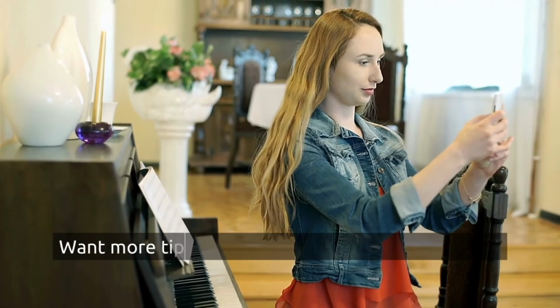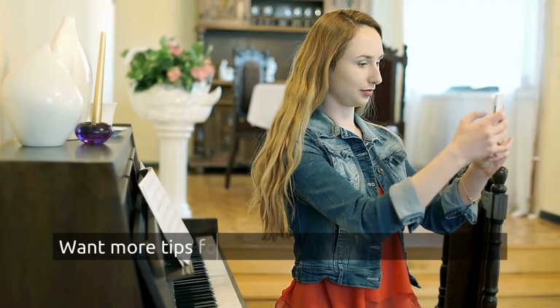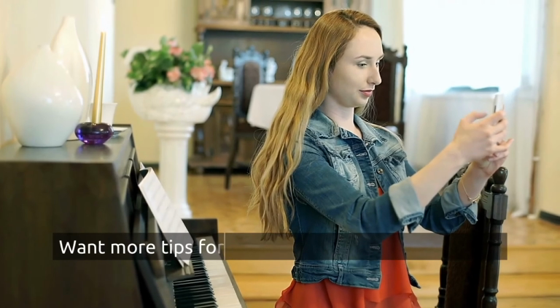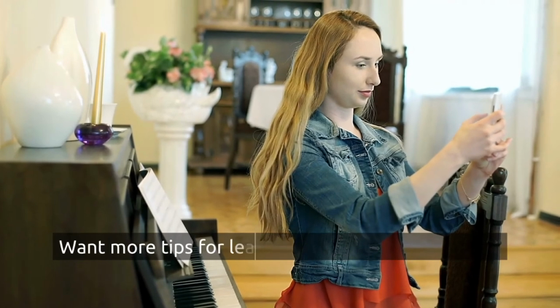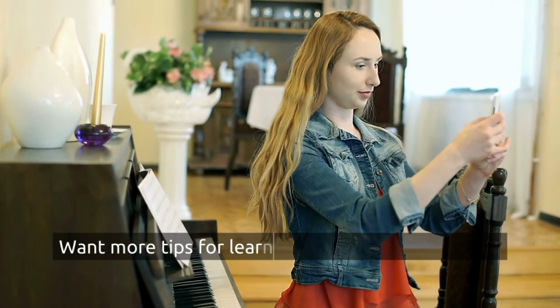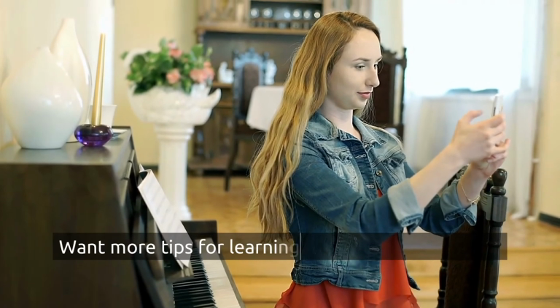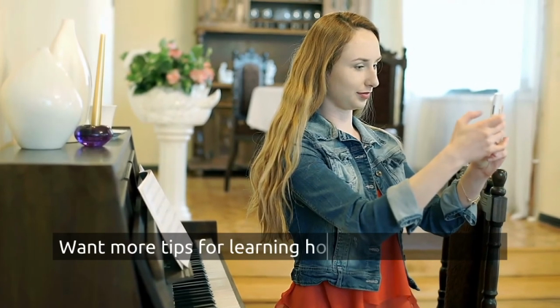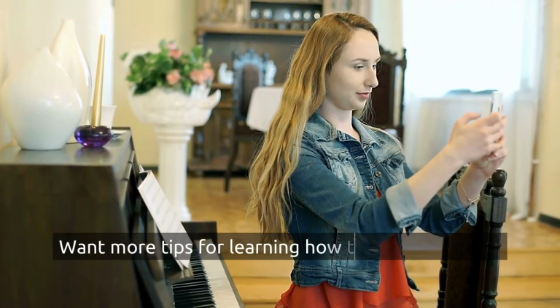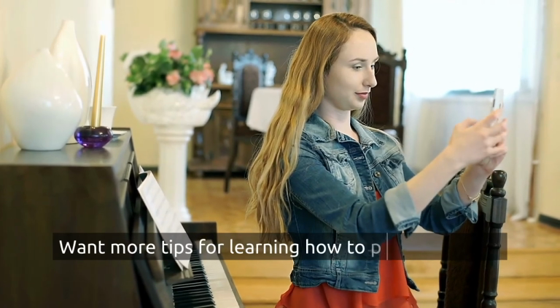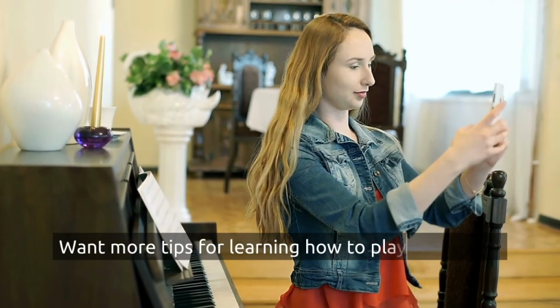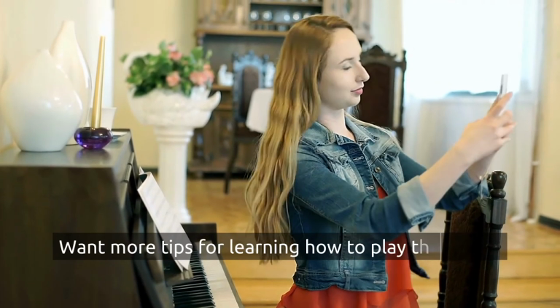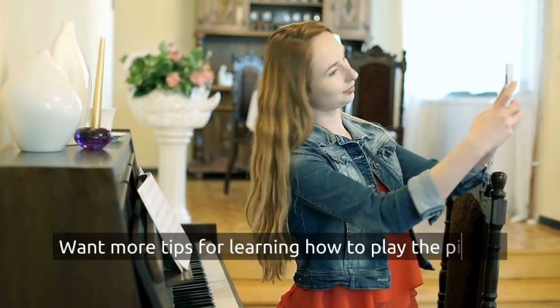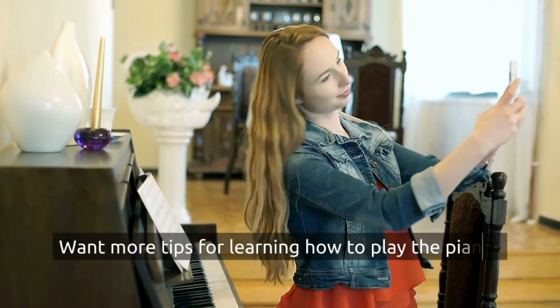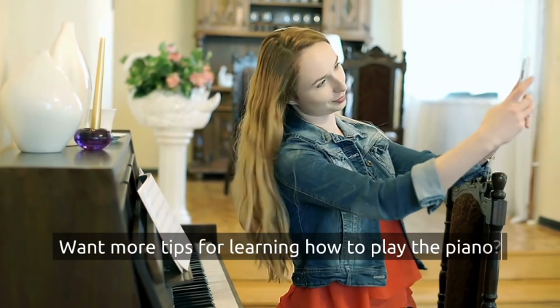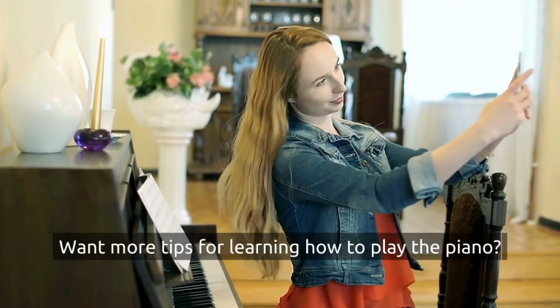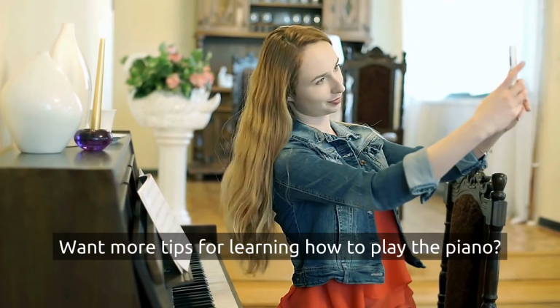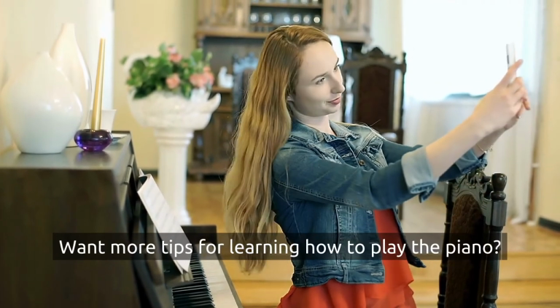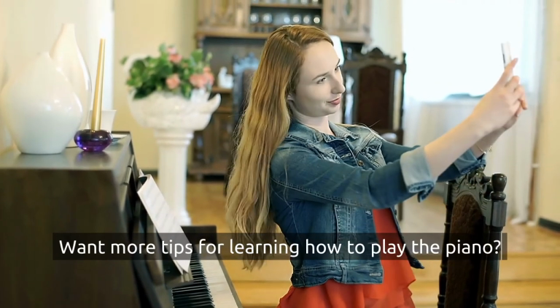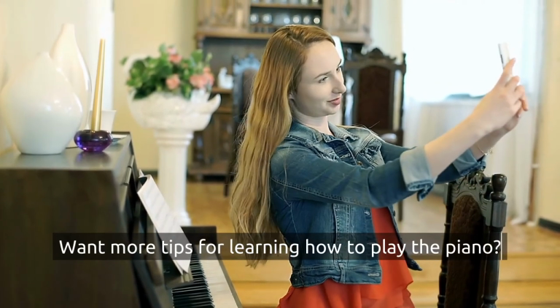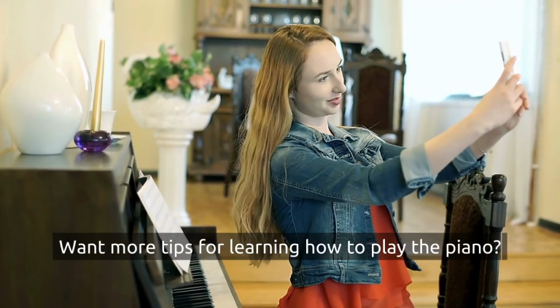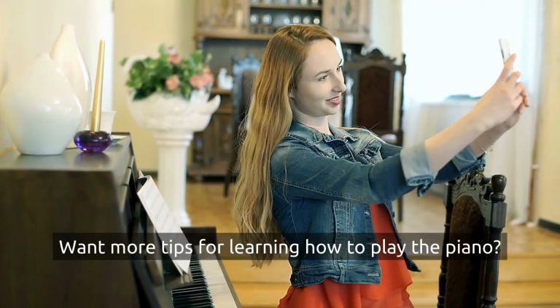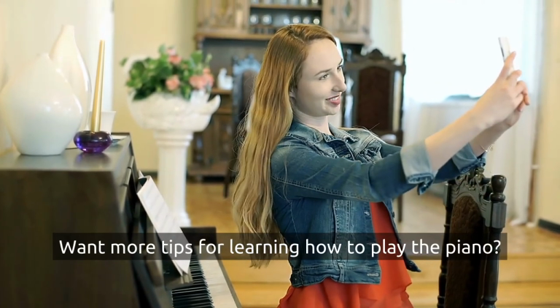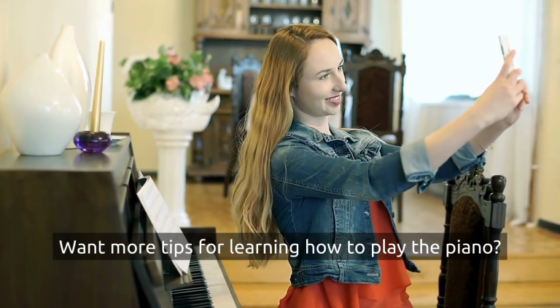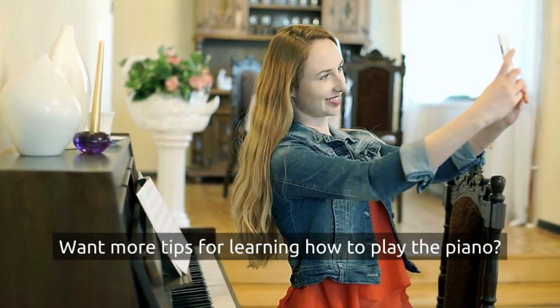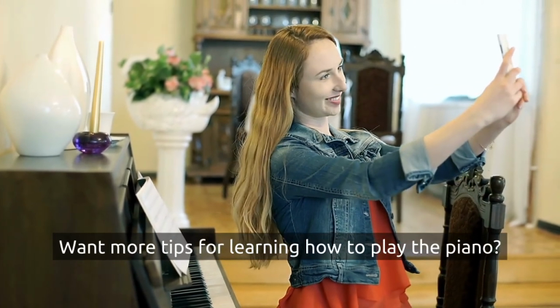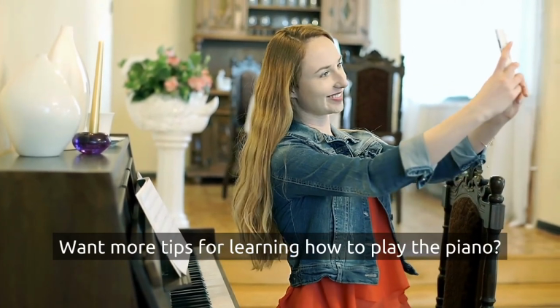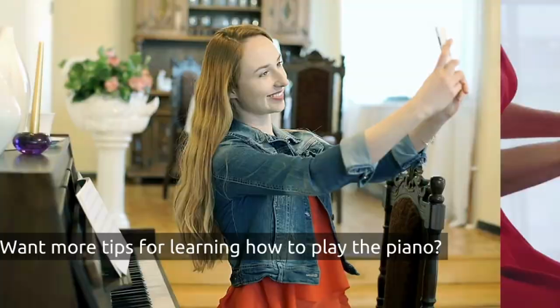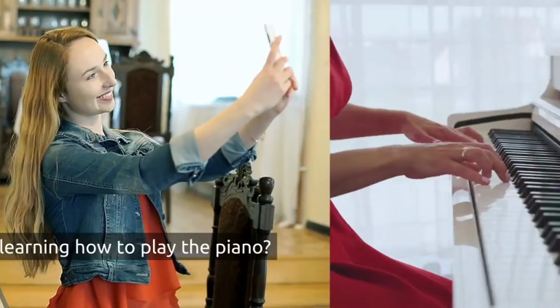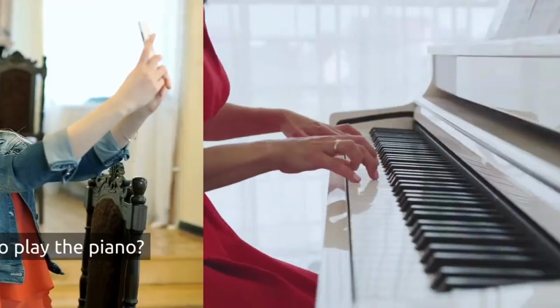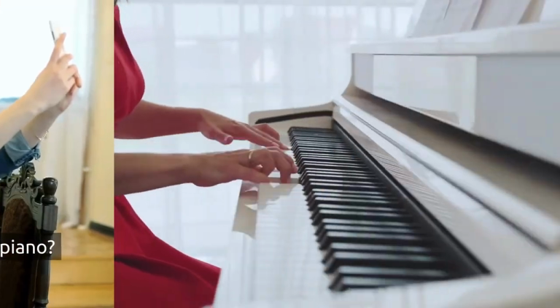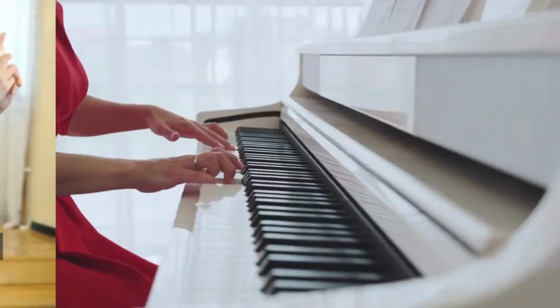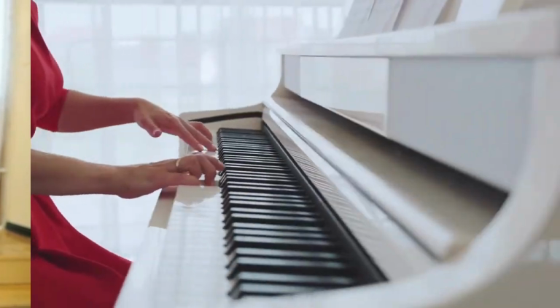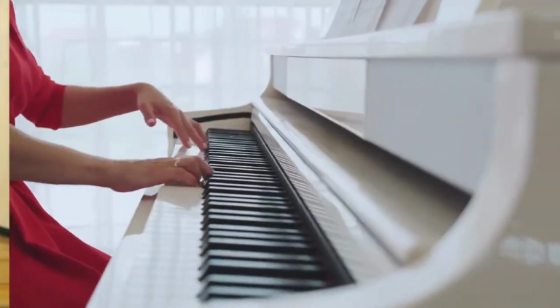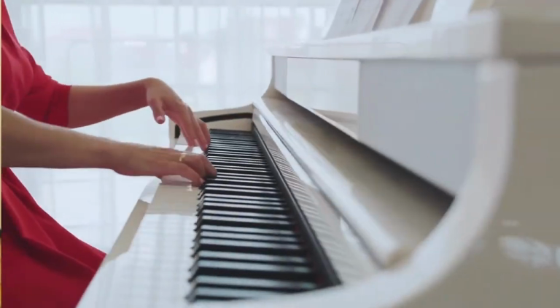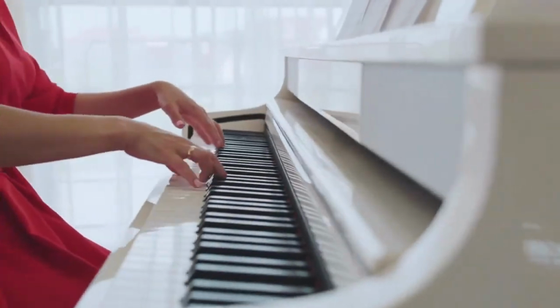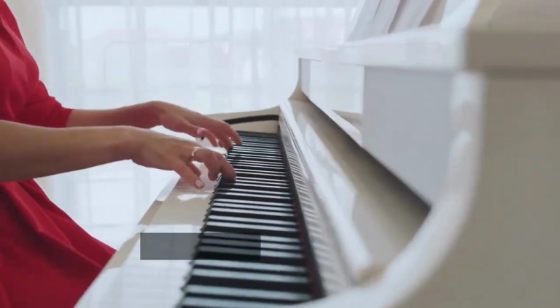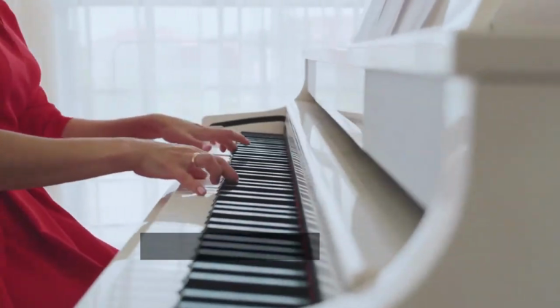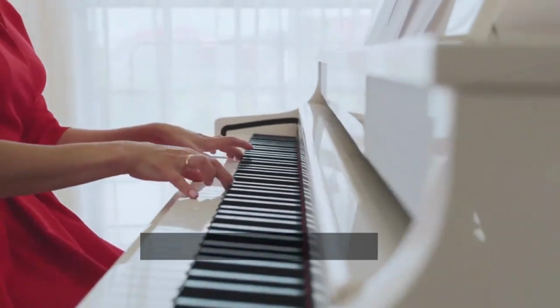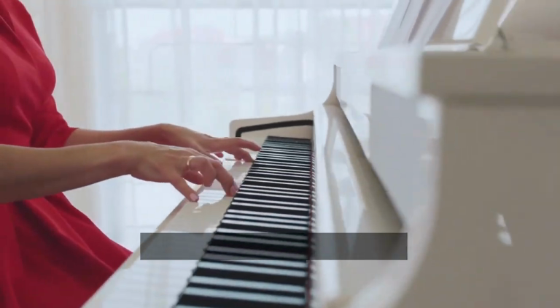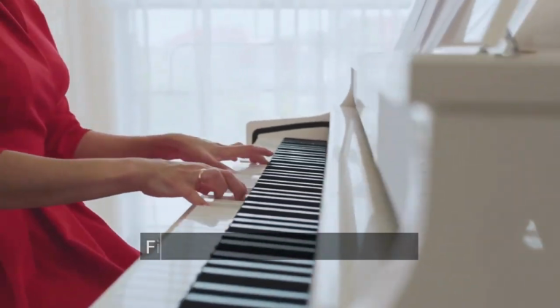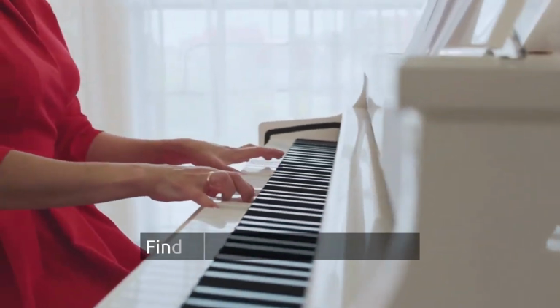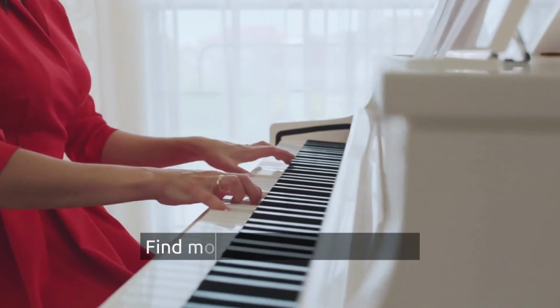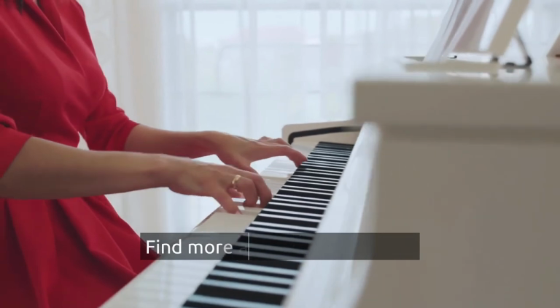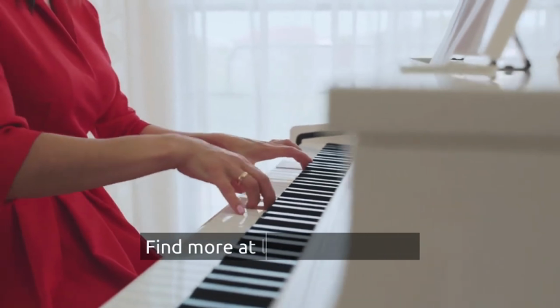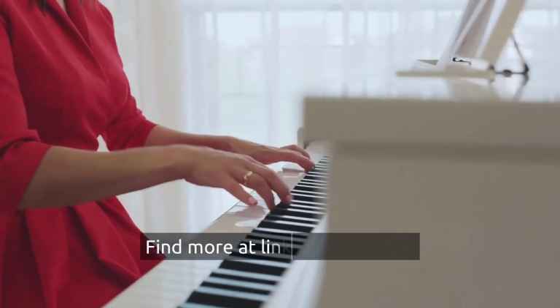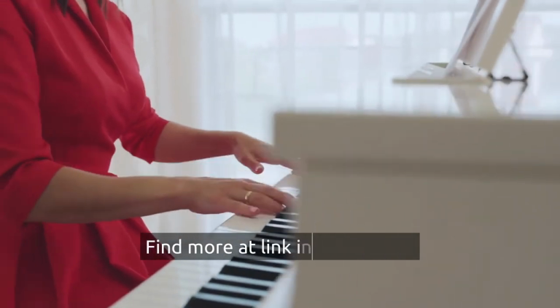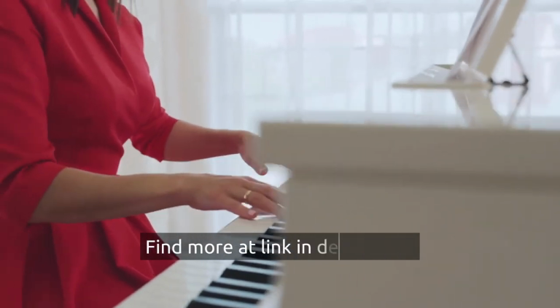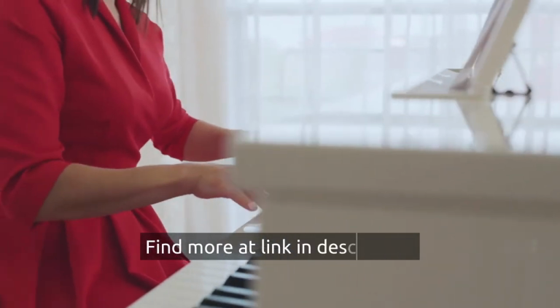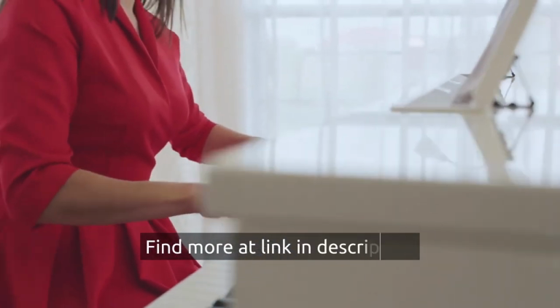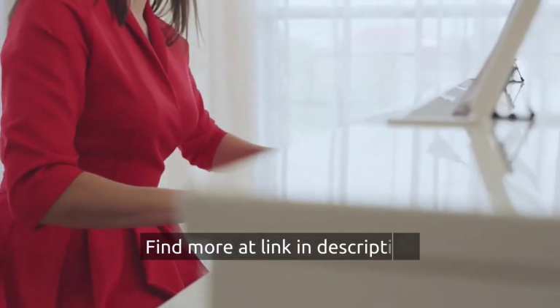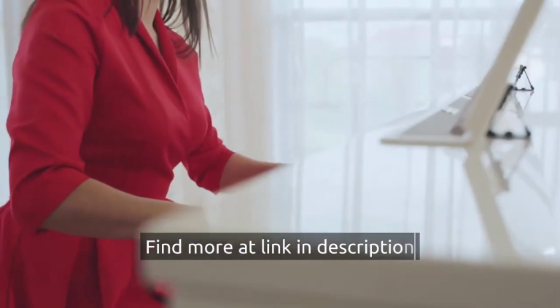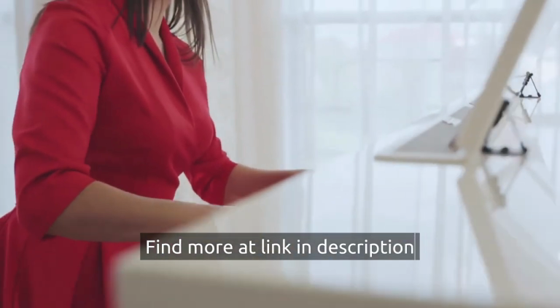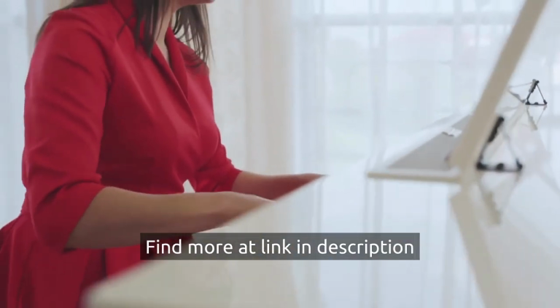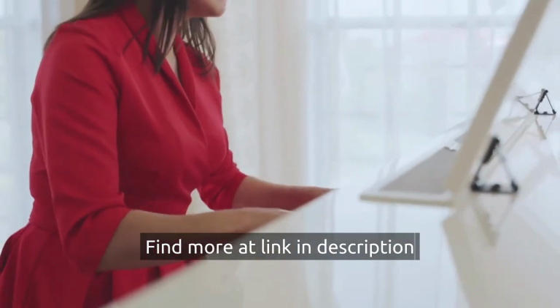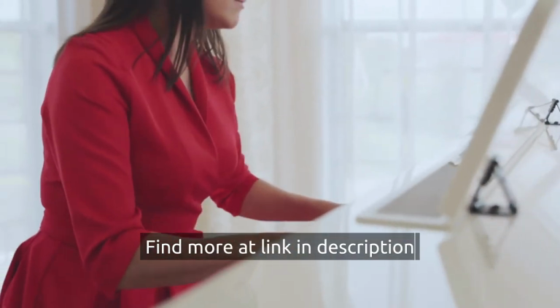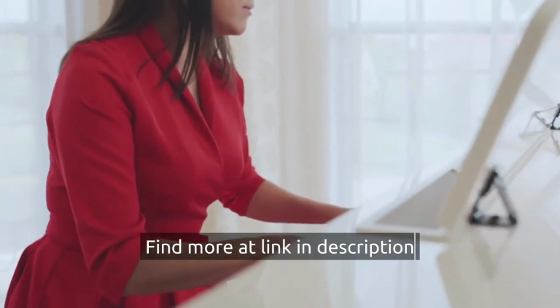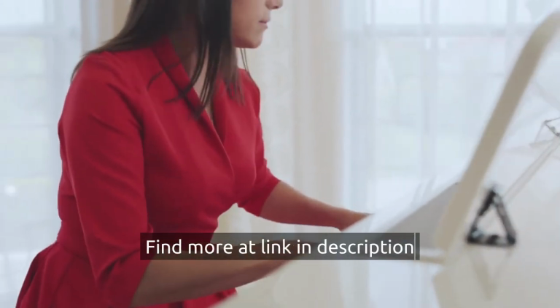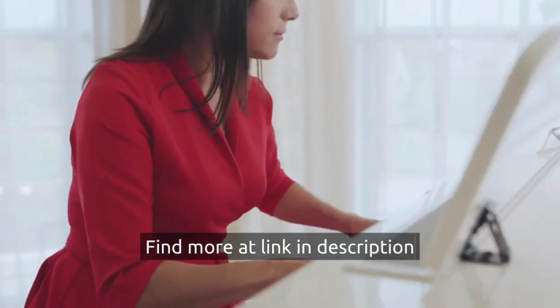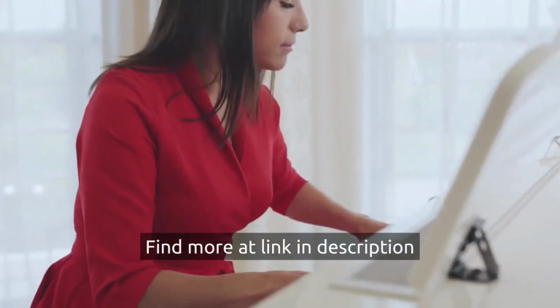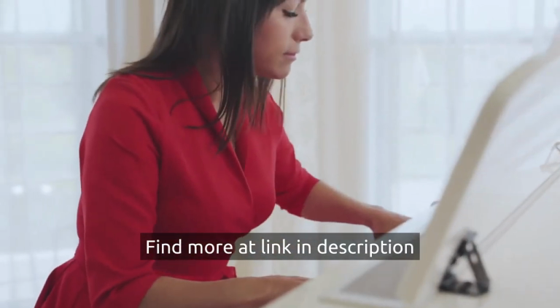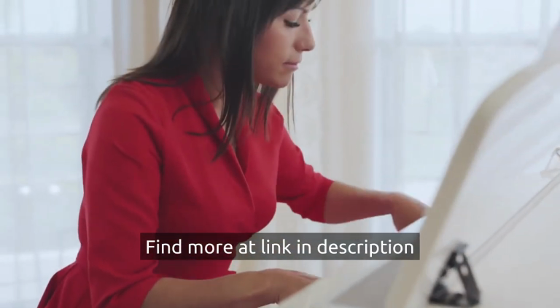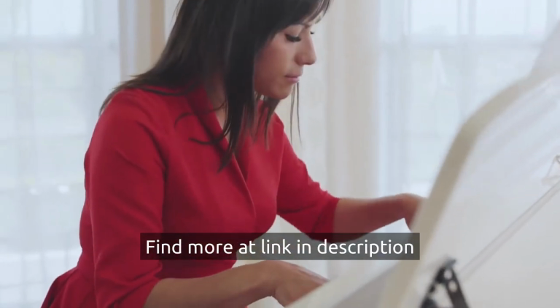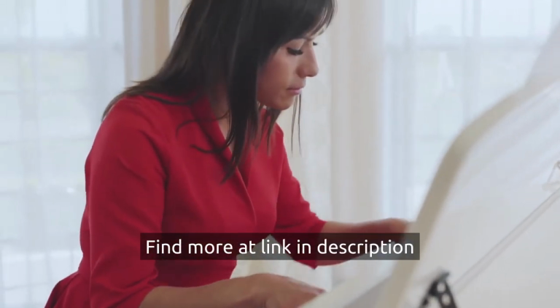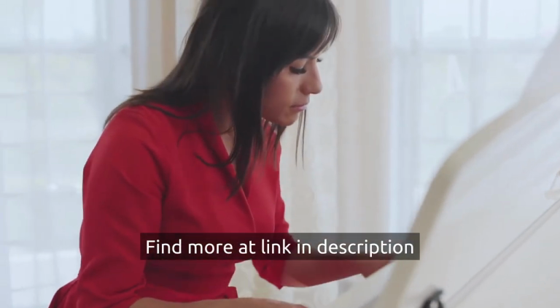Want more tips for learning how to play the piano? Find more at the link in the description.